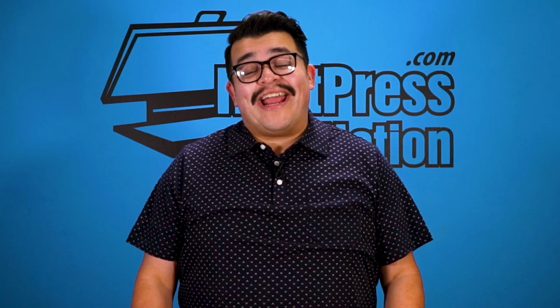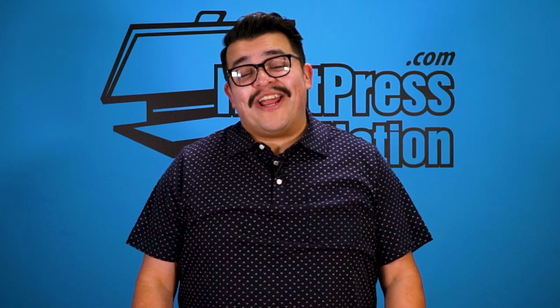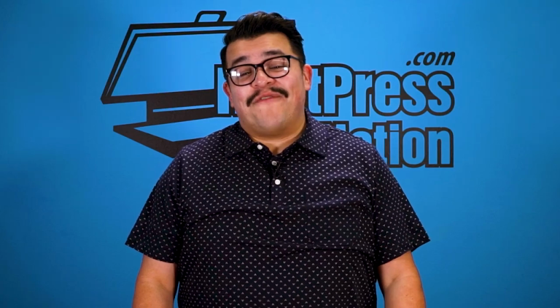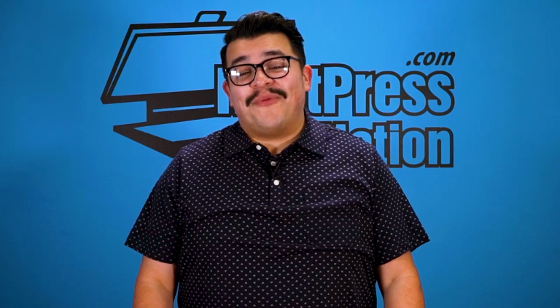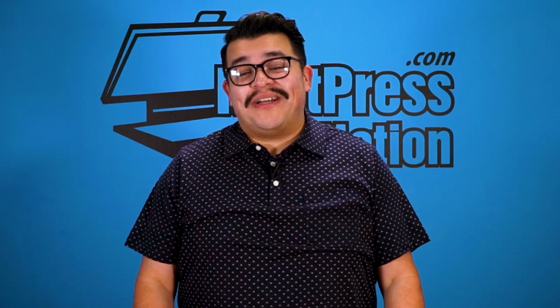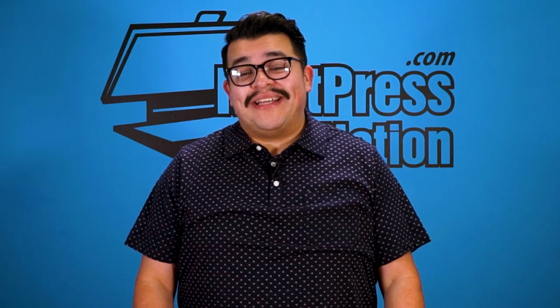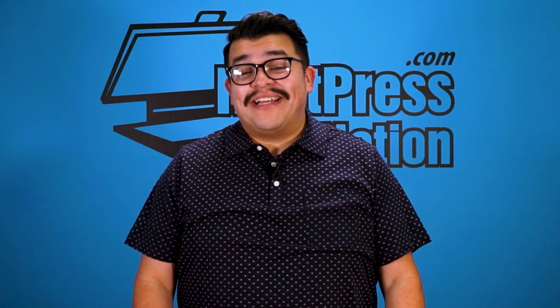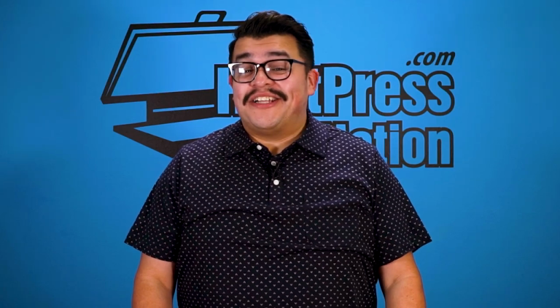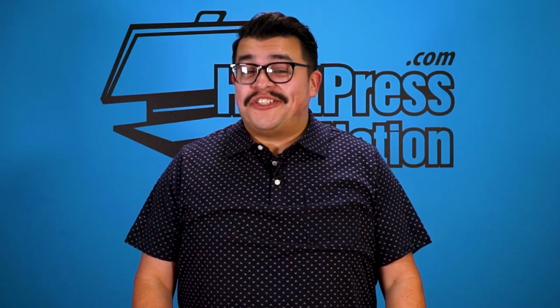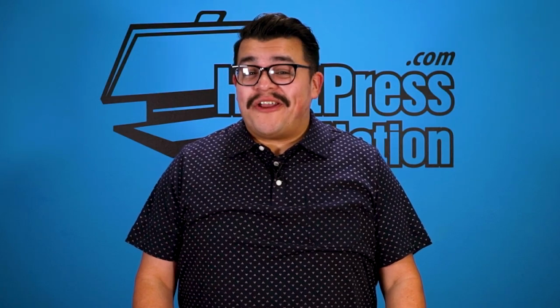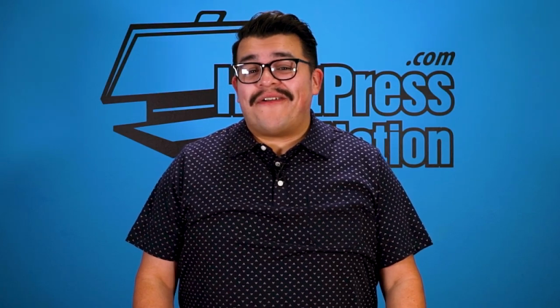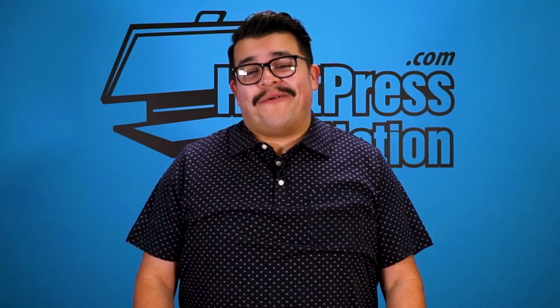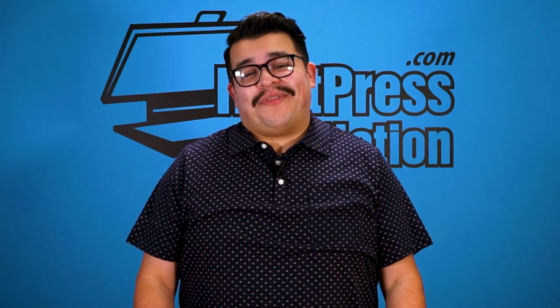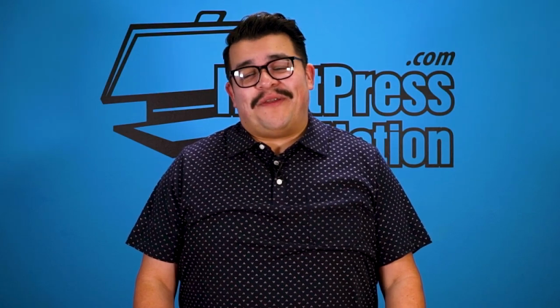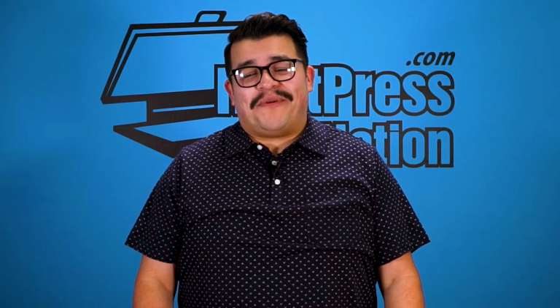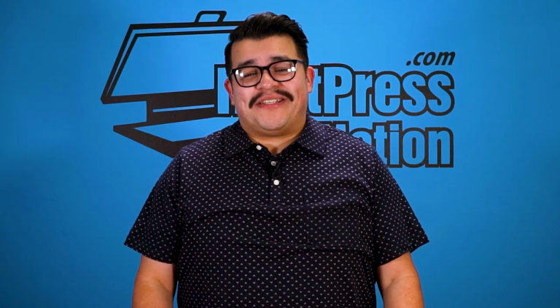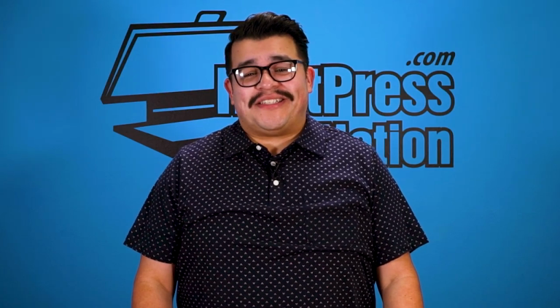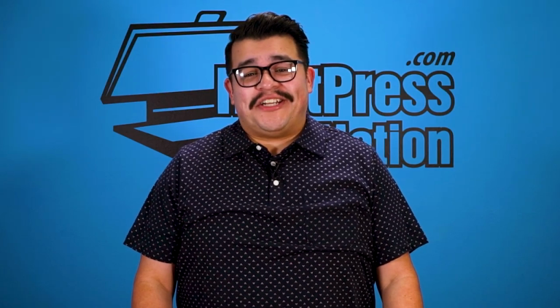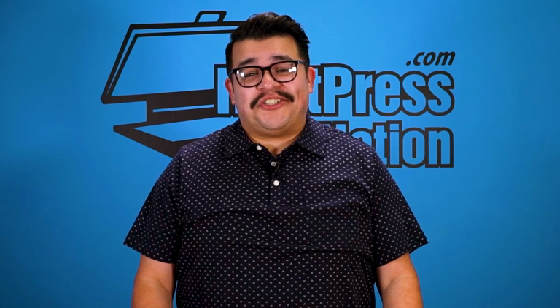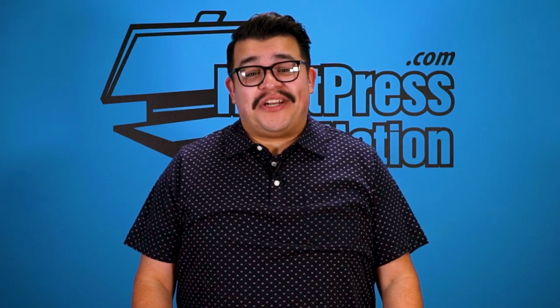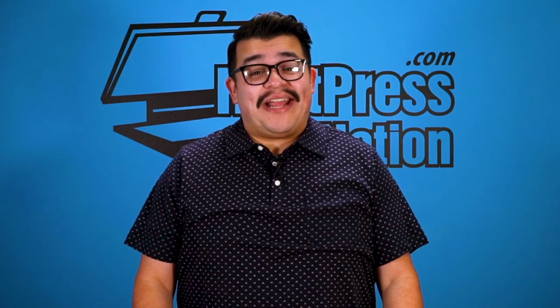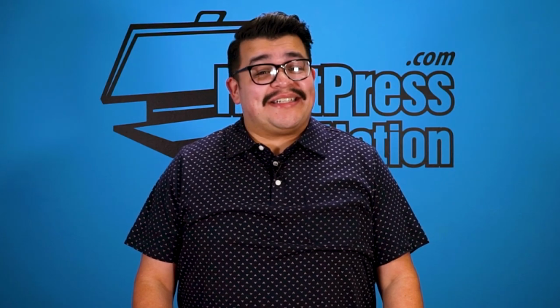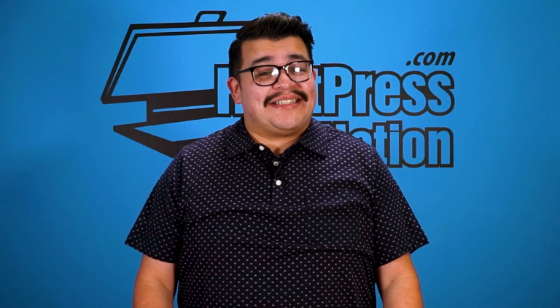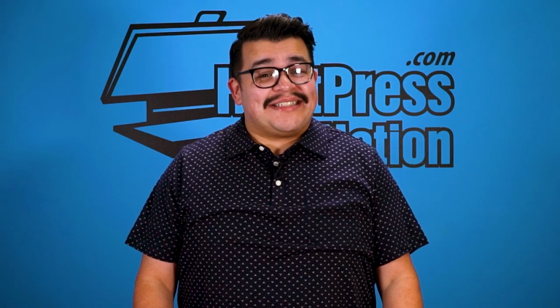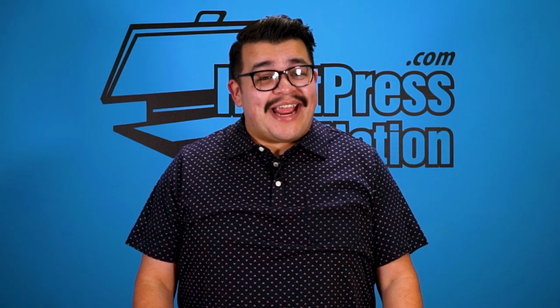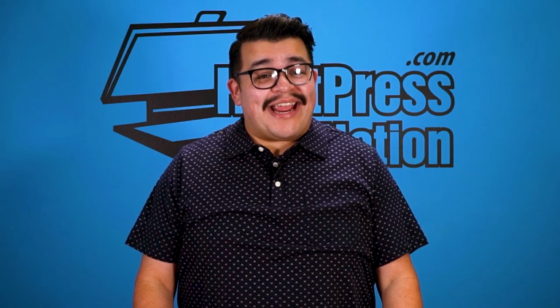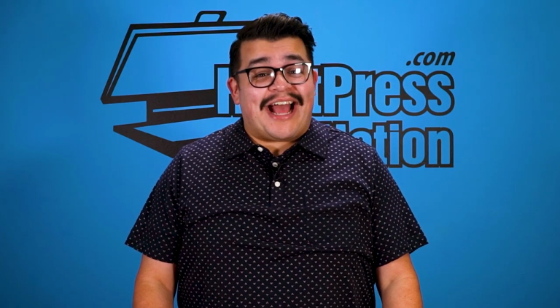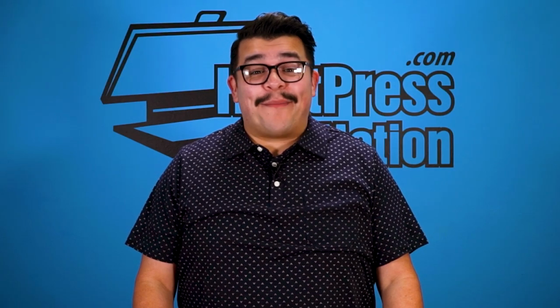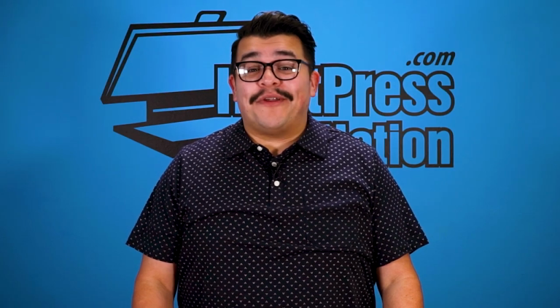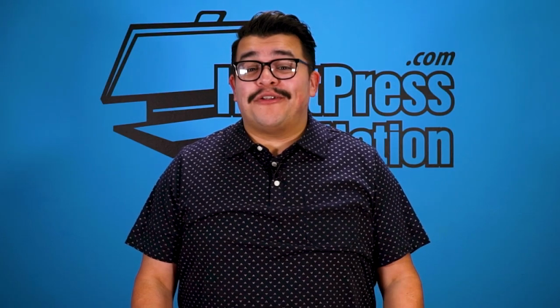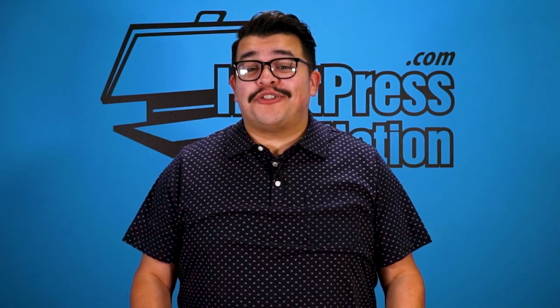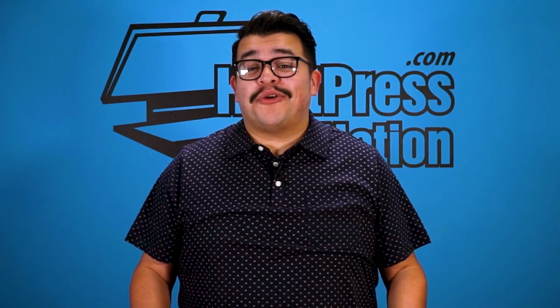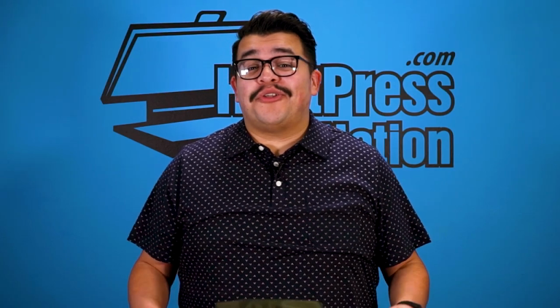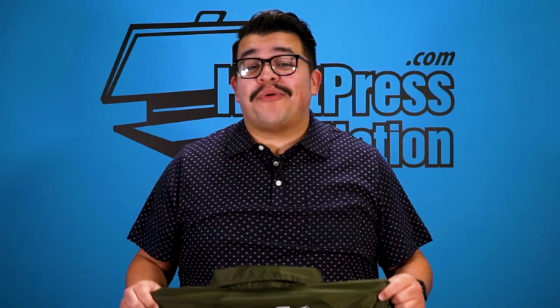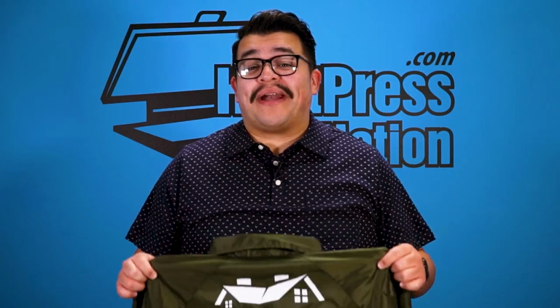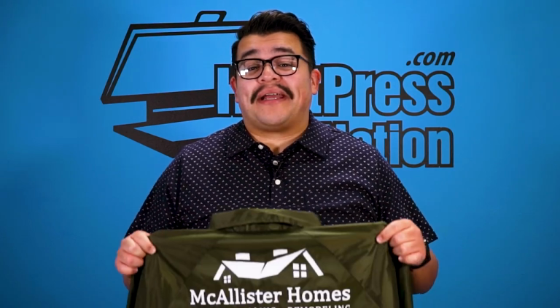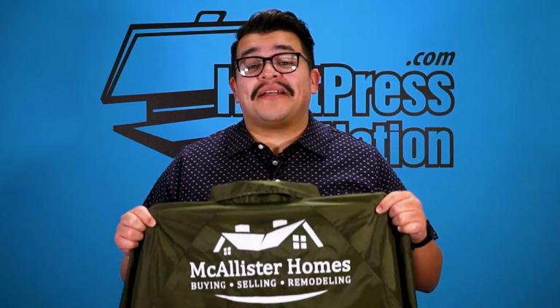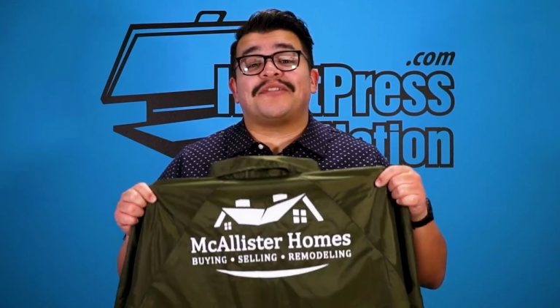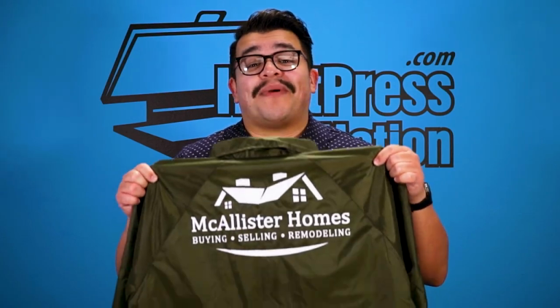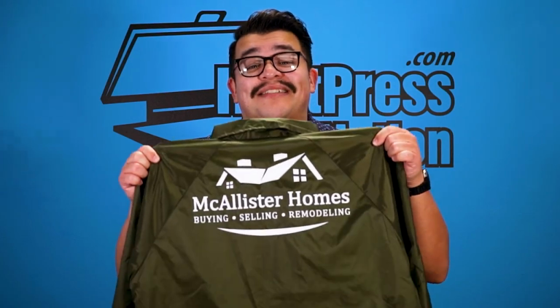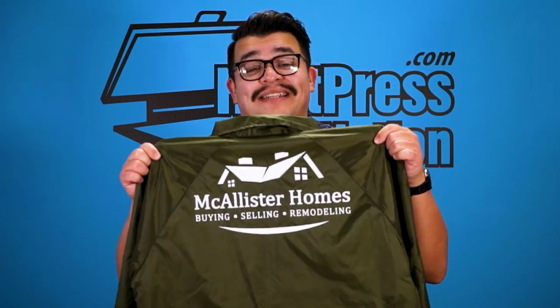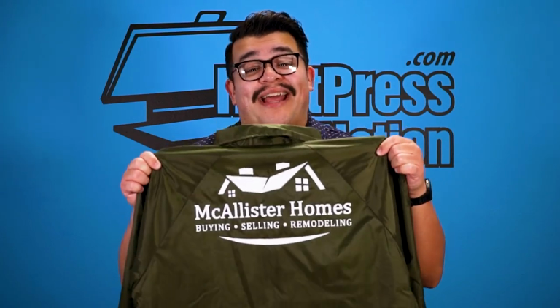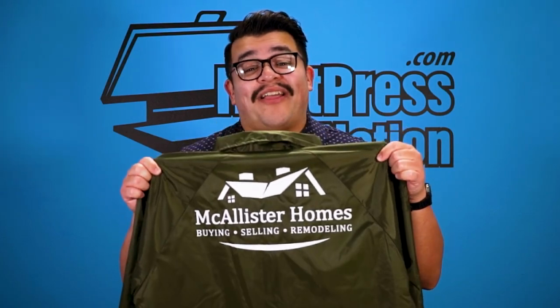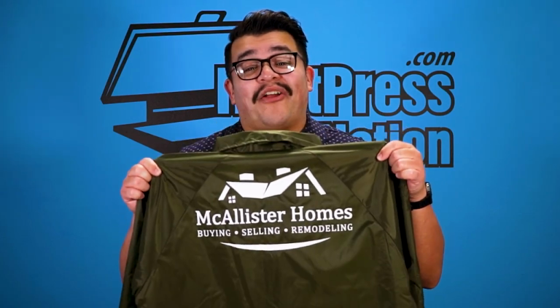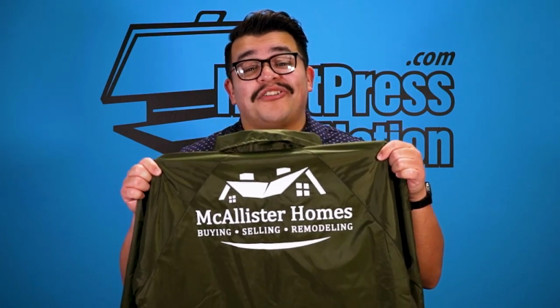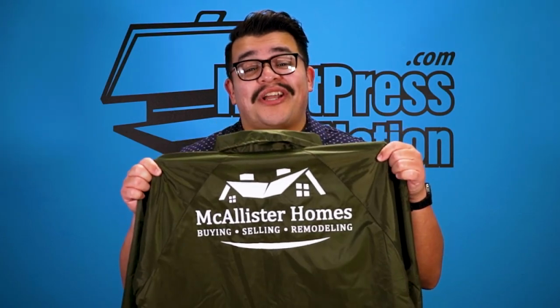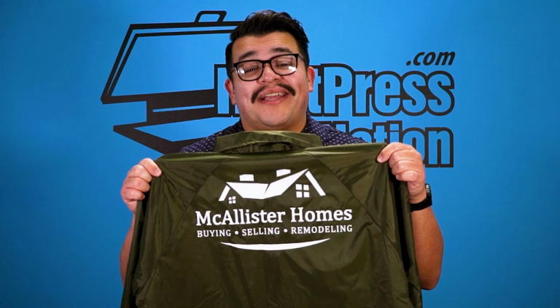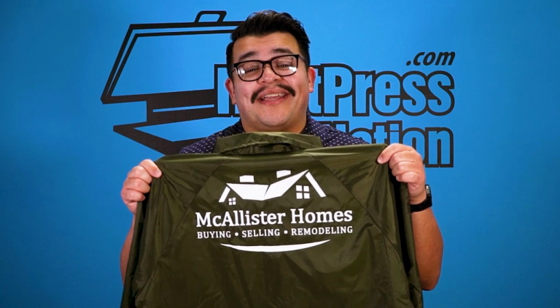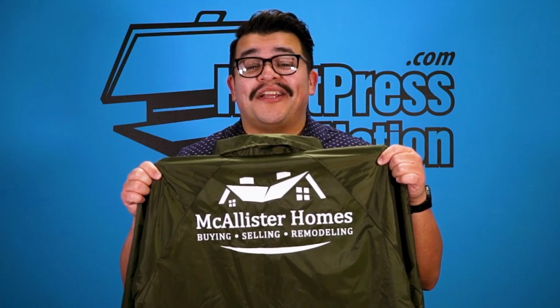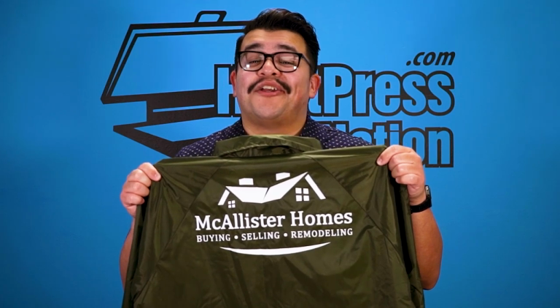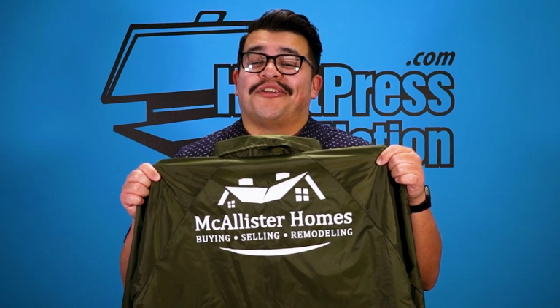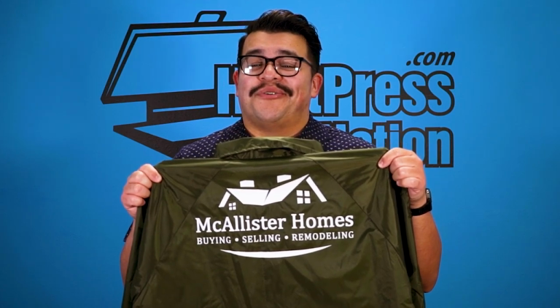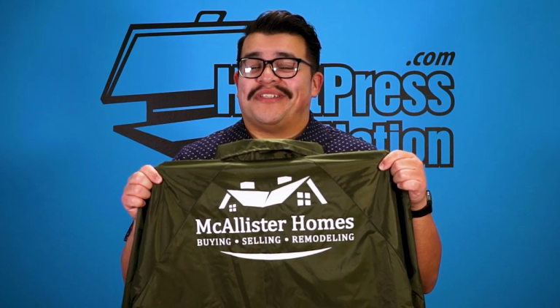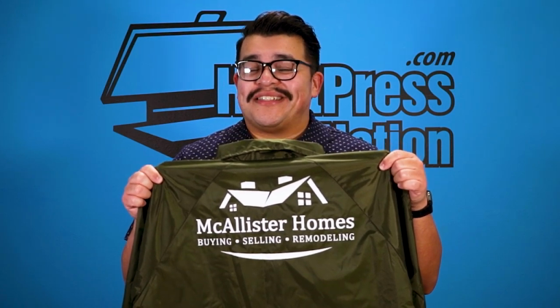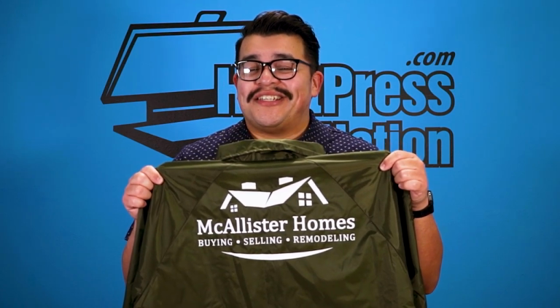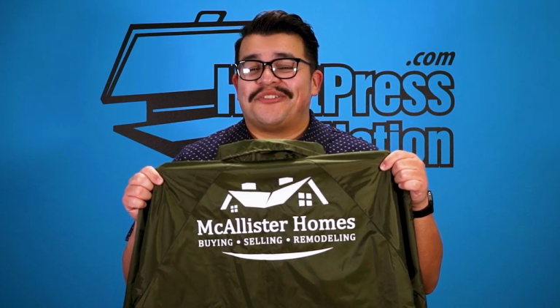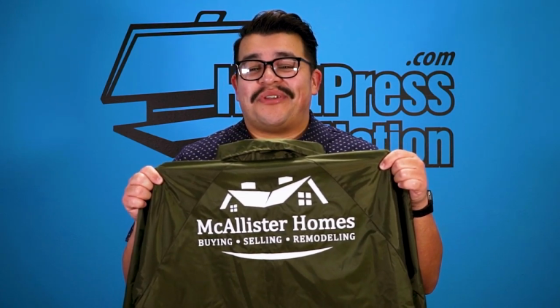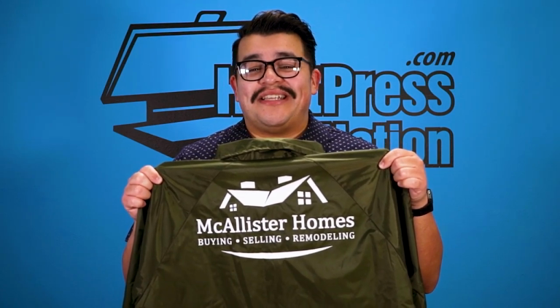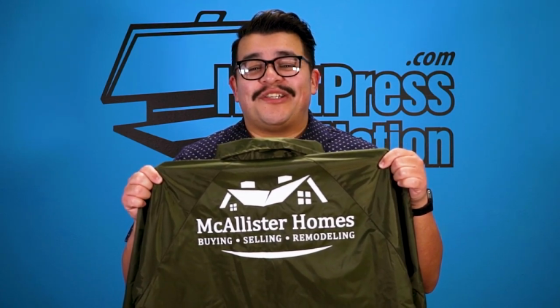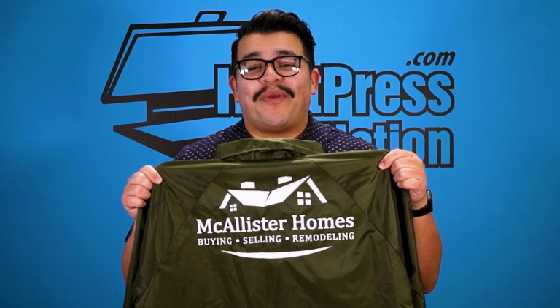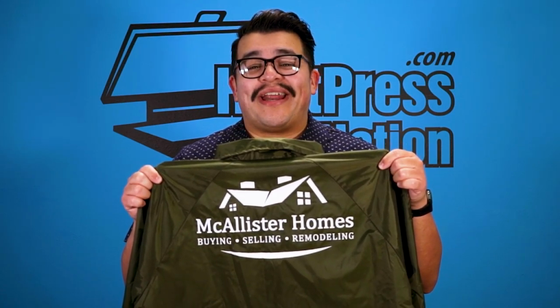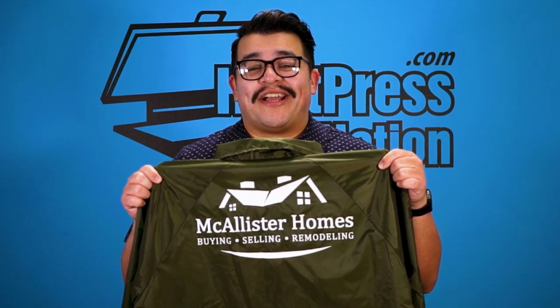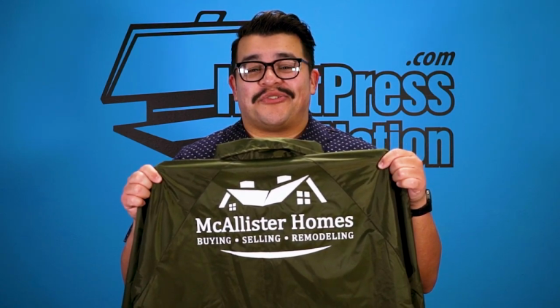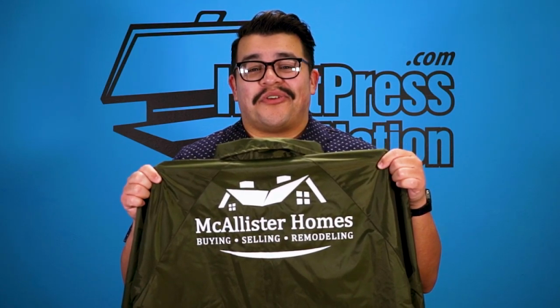Hey everyone, Jared here with Heat Press Nation. Today I'm going to show you how to customize a nylon jacket using Siser EasyWeed Extra.